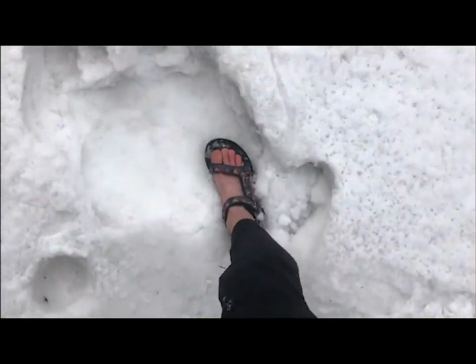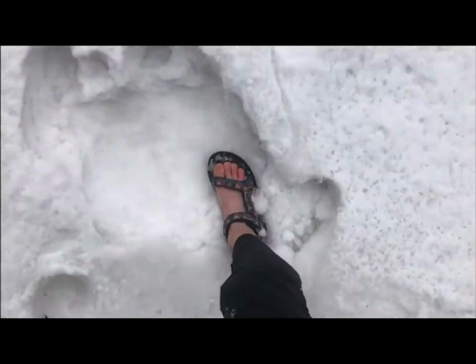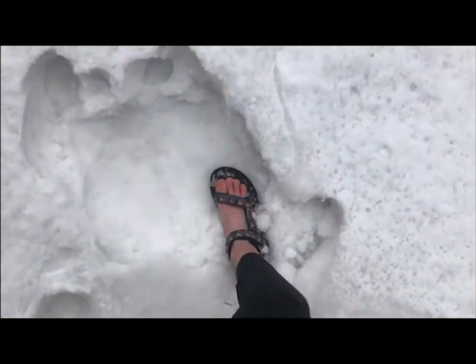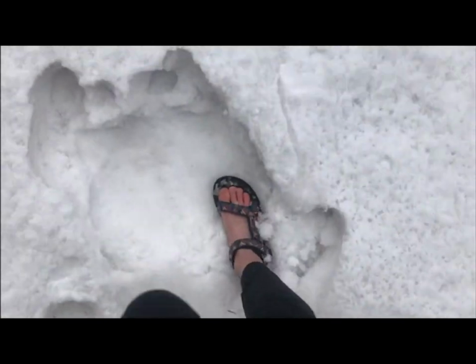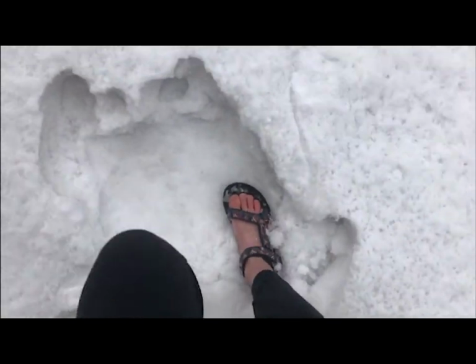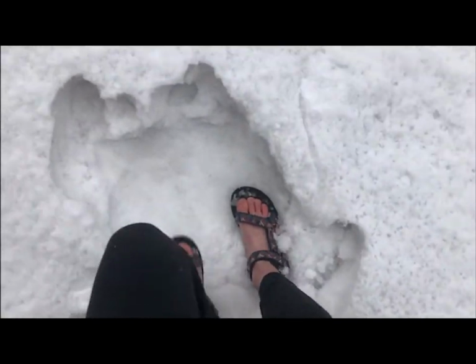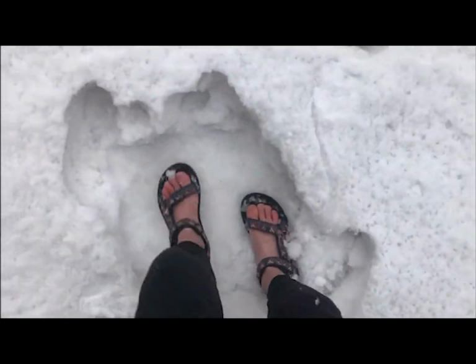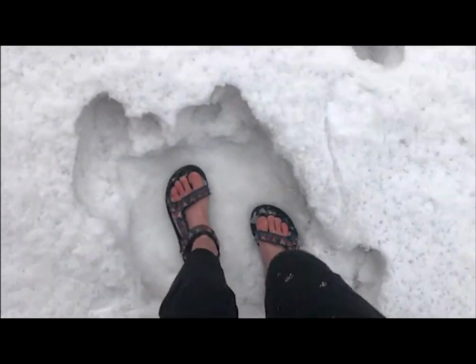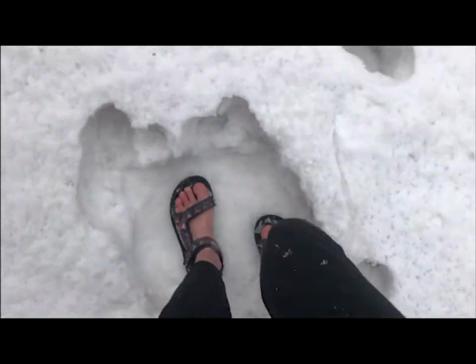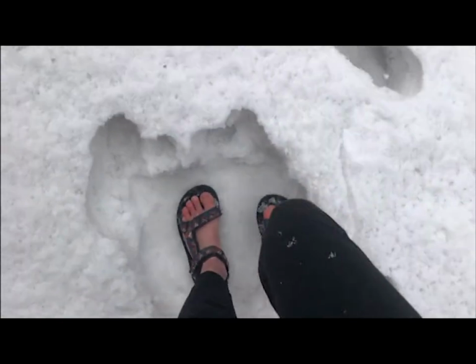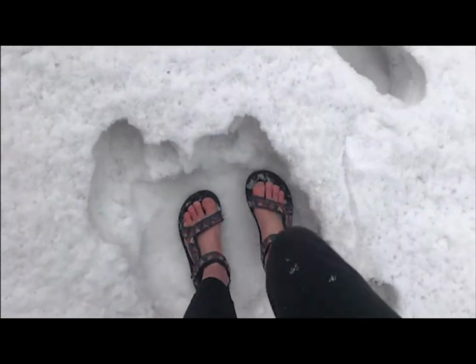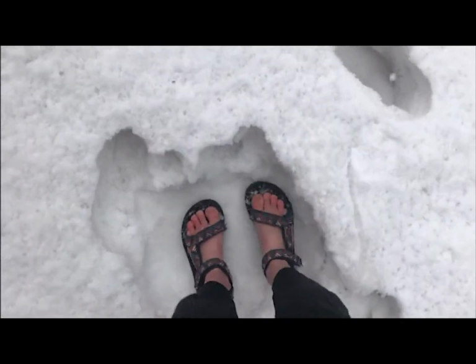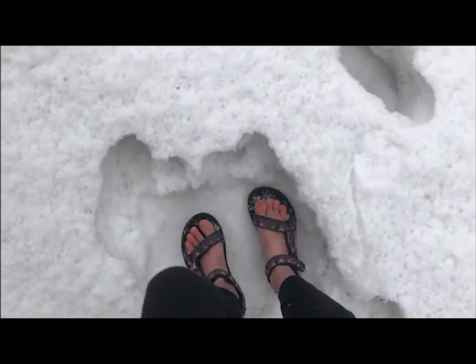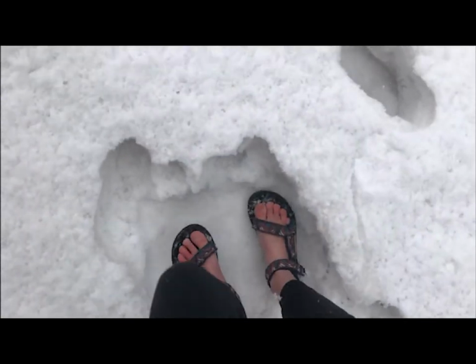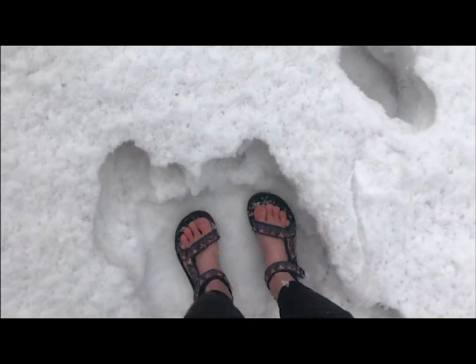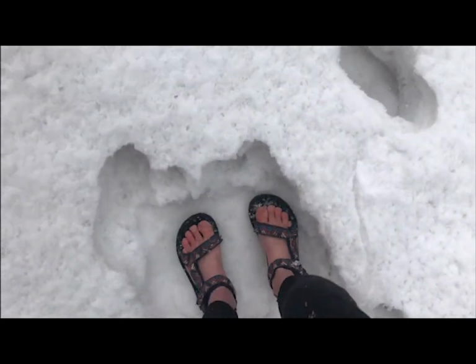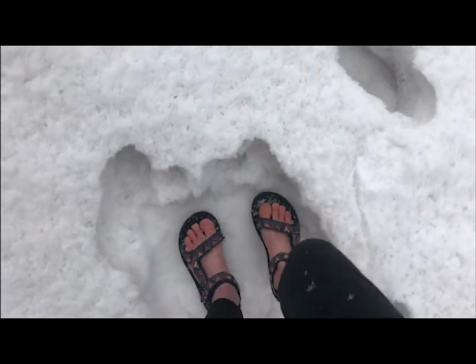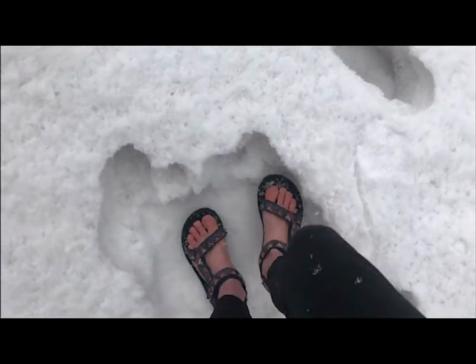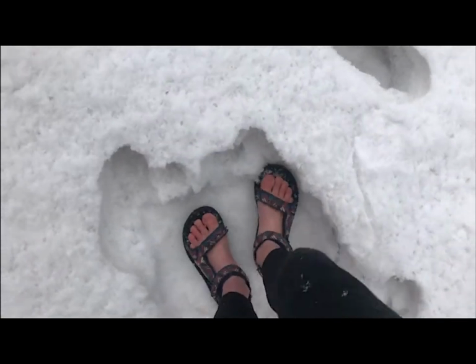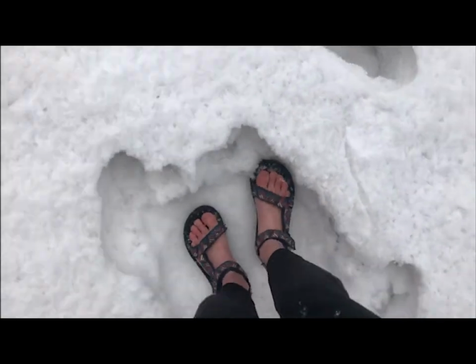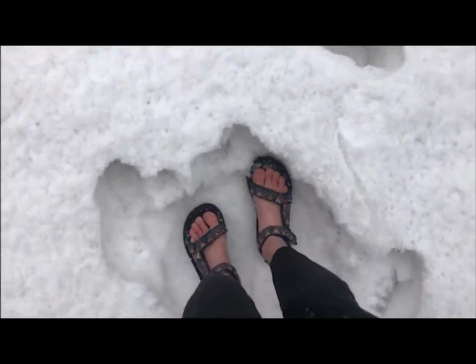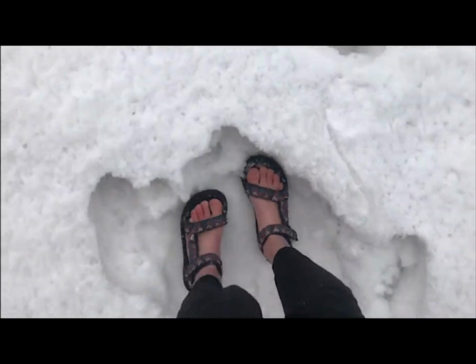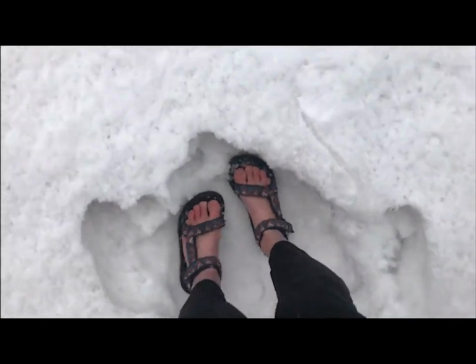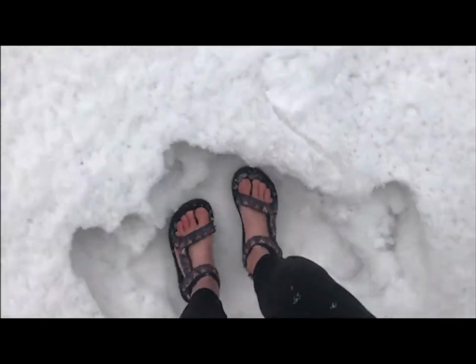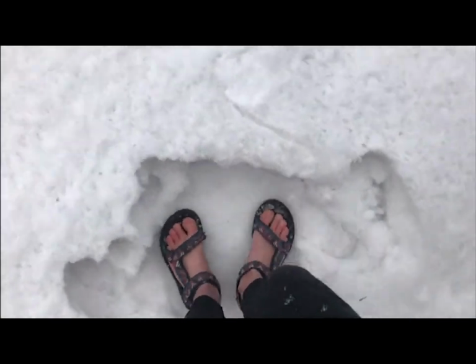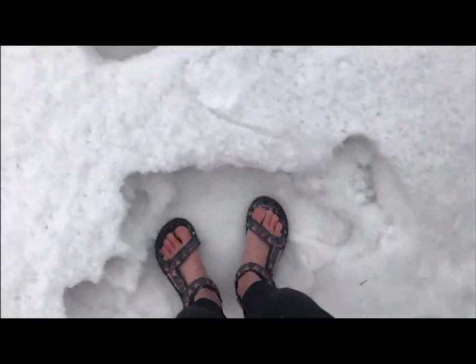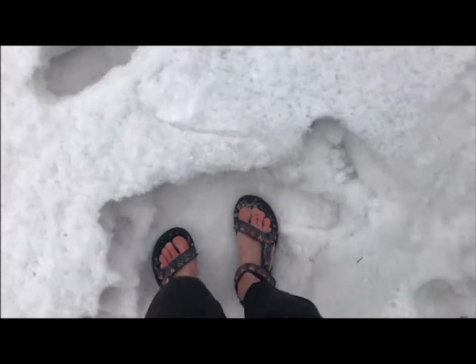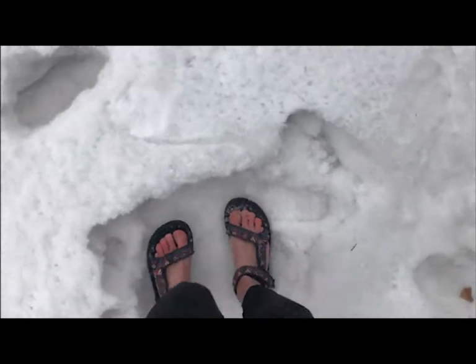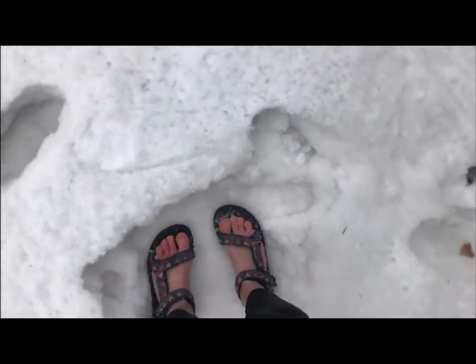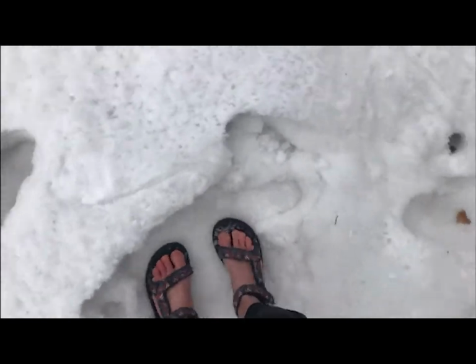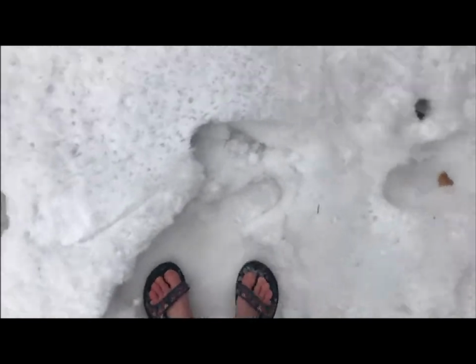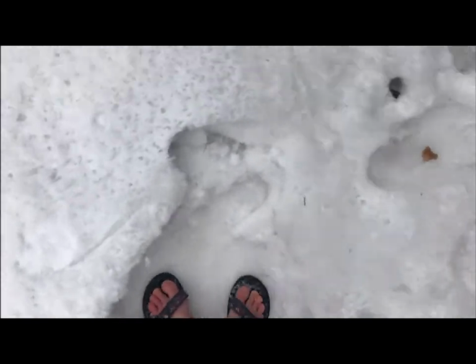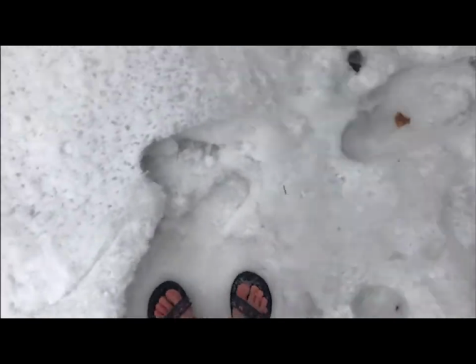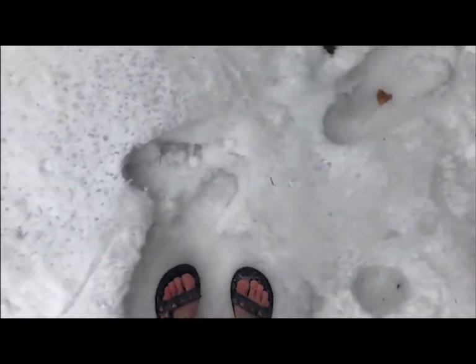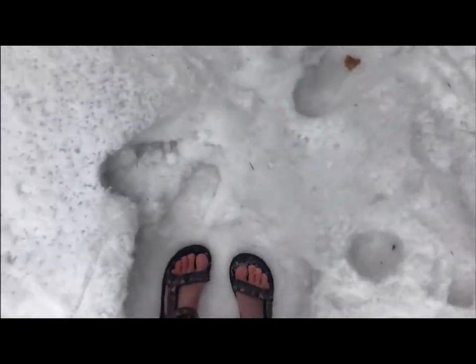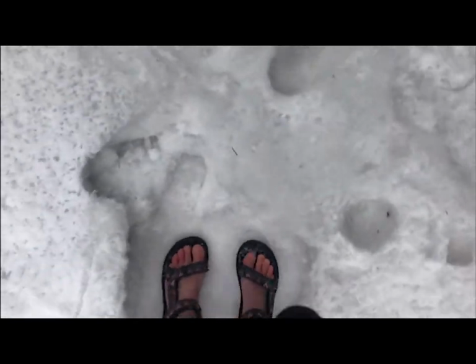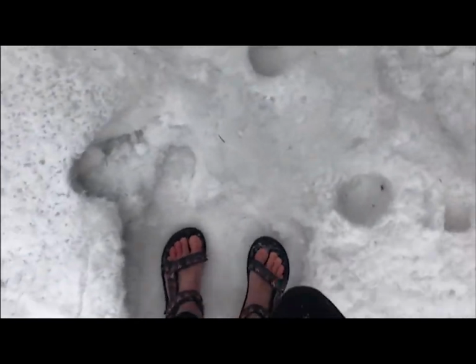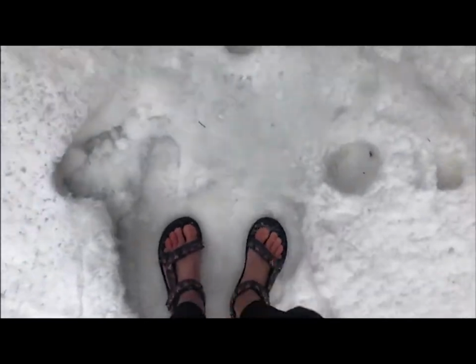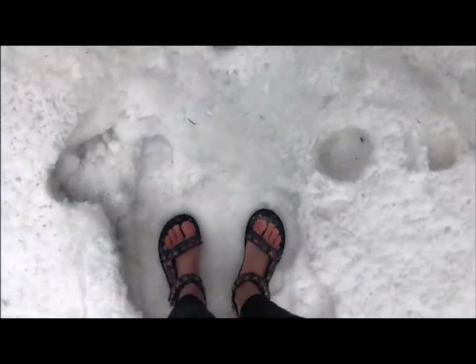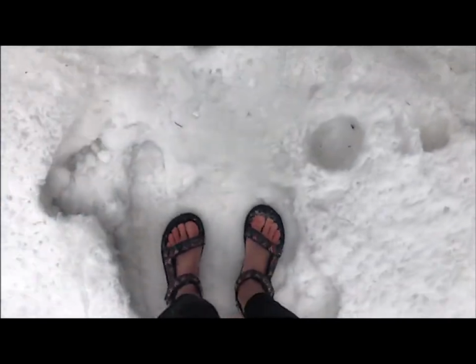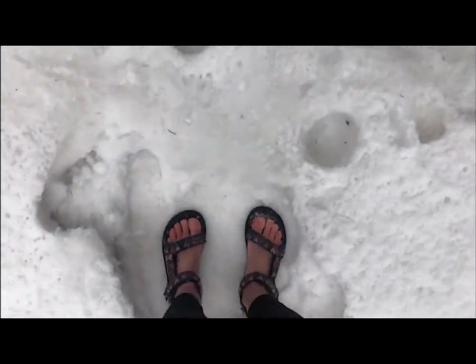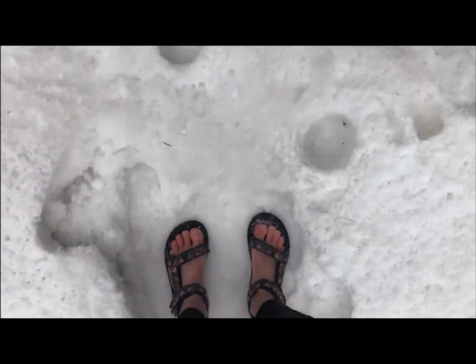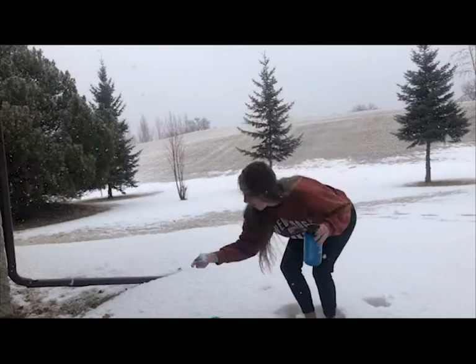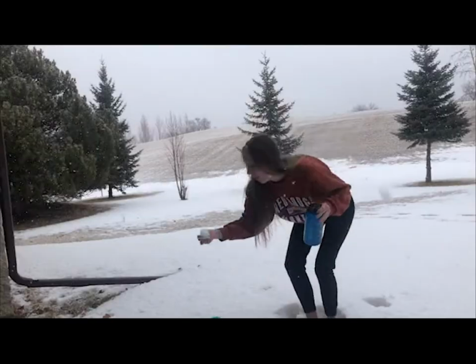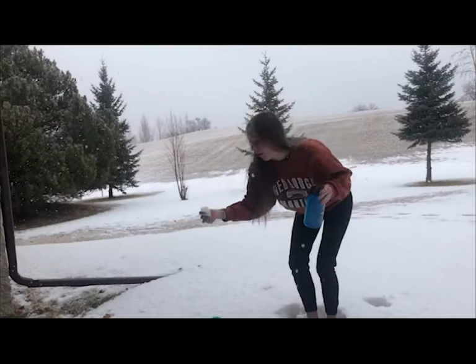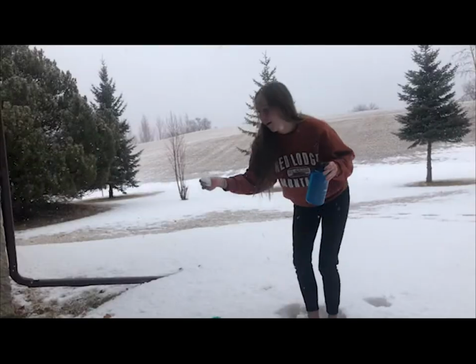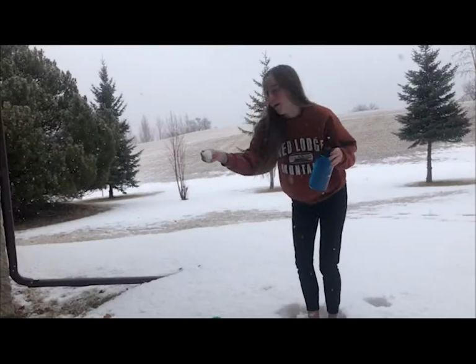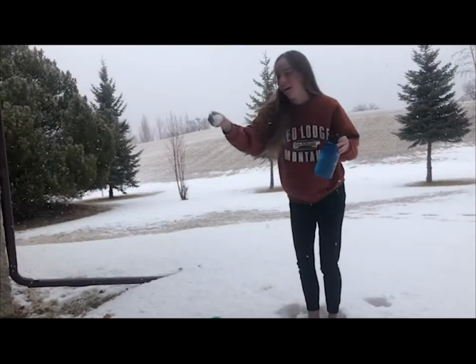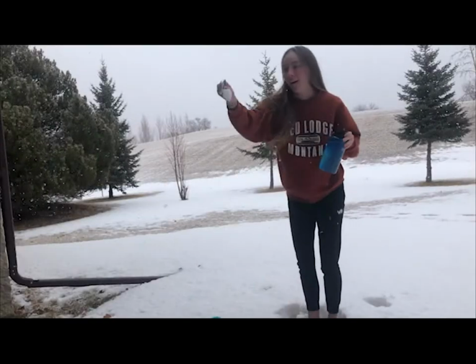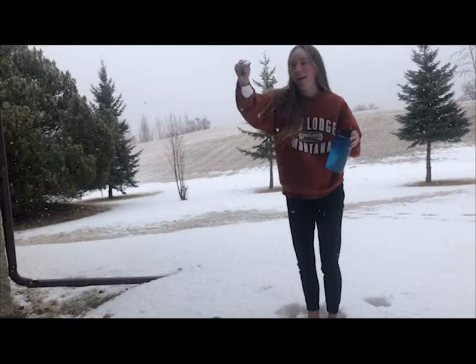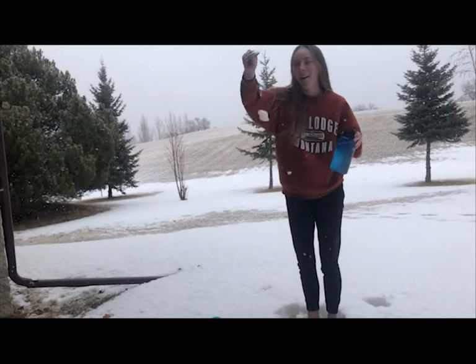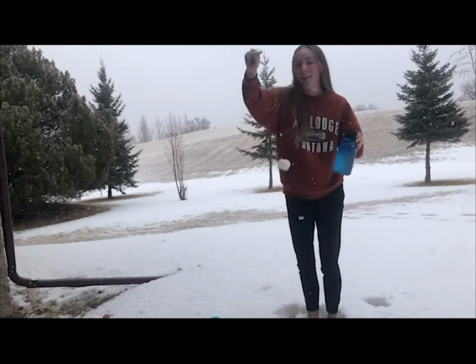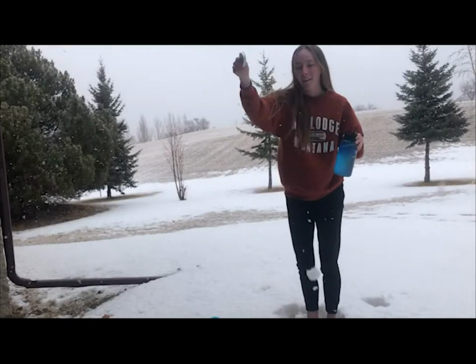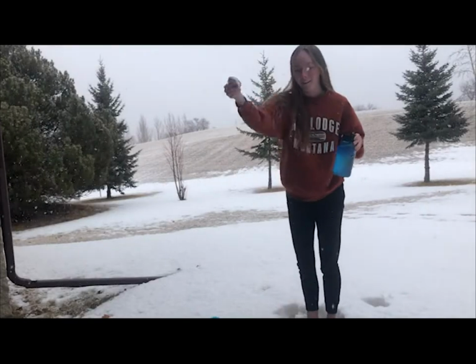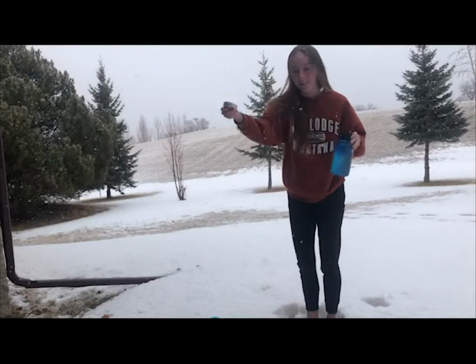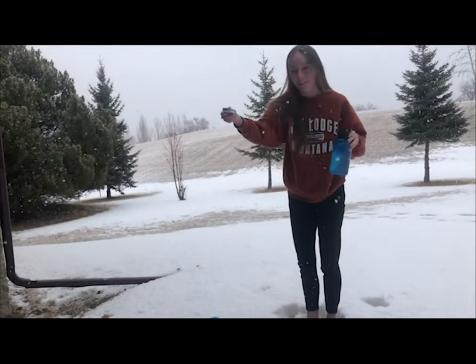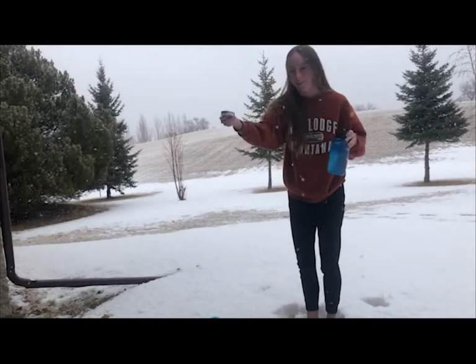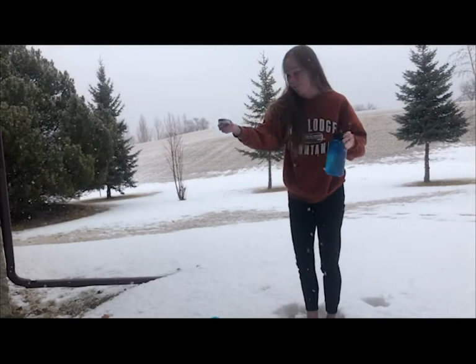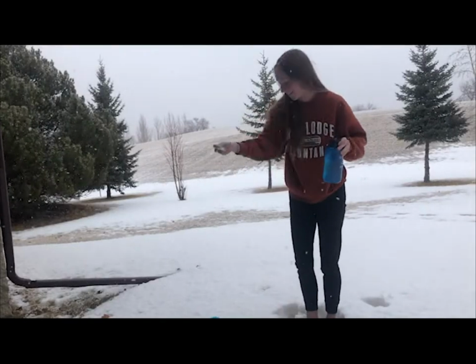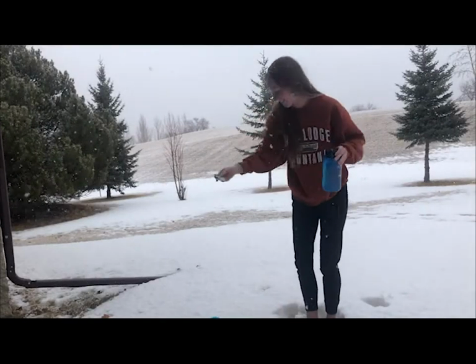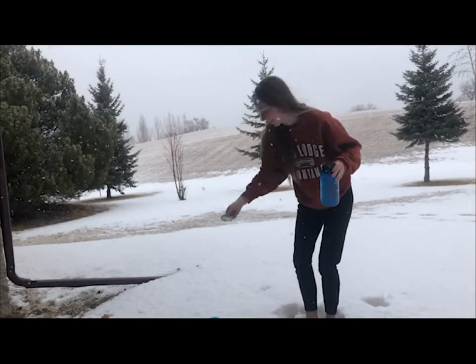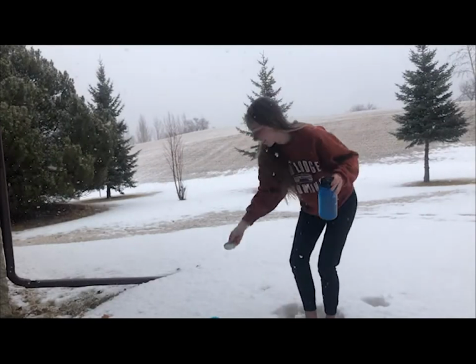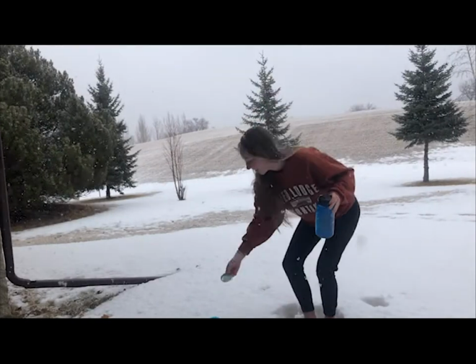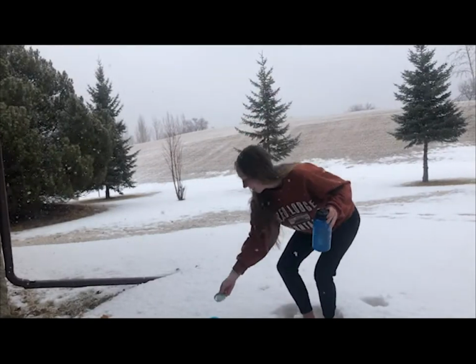While I don't recommend taking a shower in the snow, sometimes you gotta do what you gotta do. And to show you that this tutorial really works anywhere, I did this fully clothed in the snow.